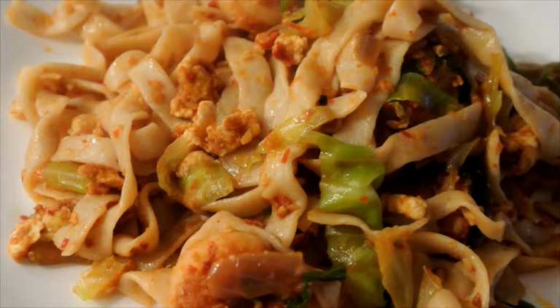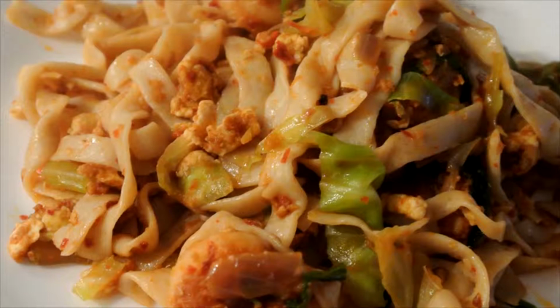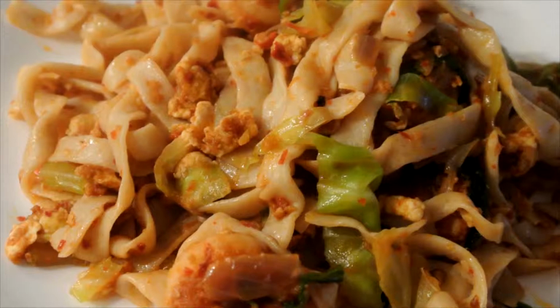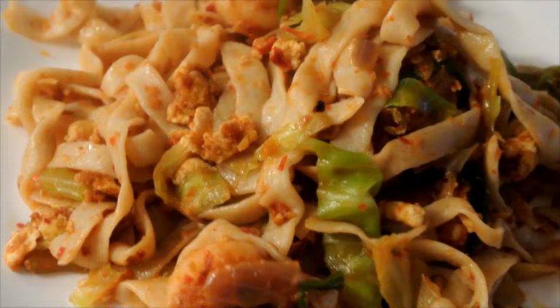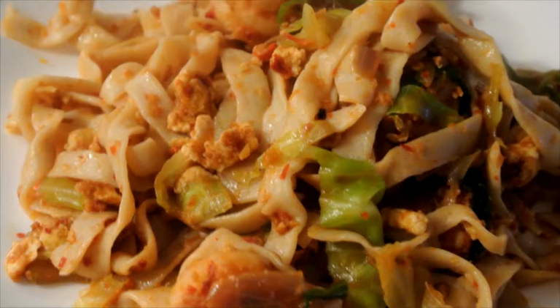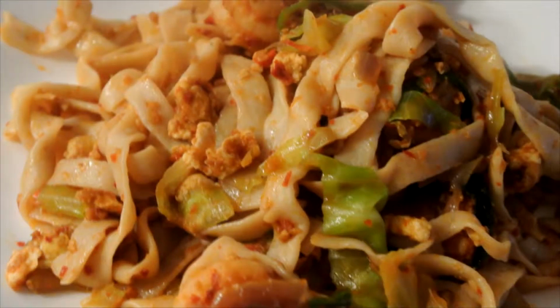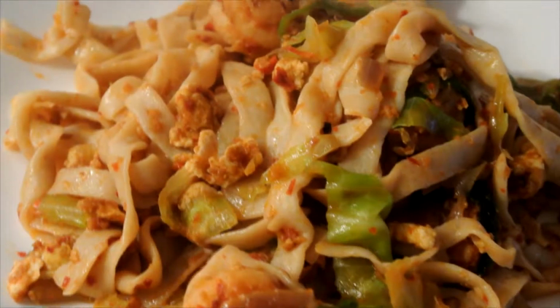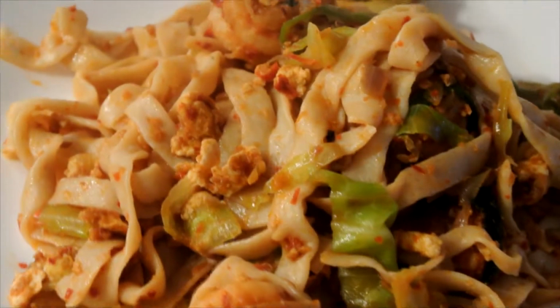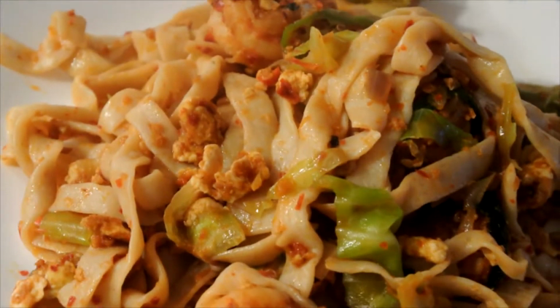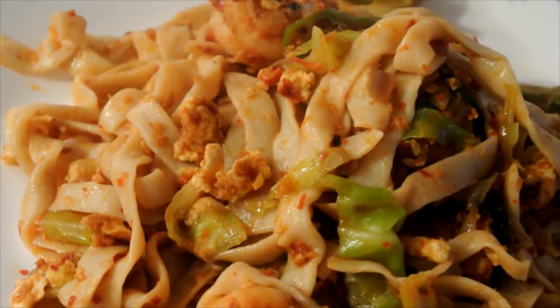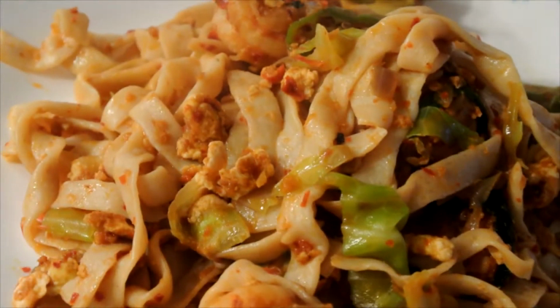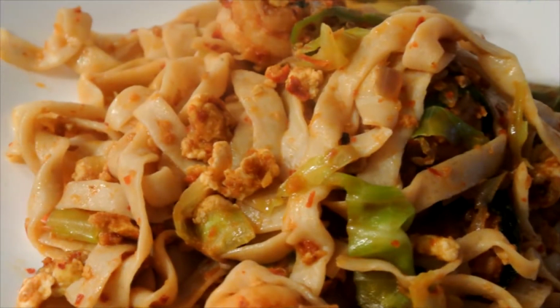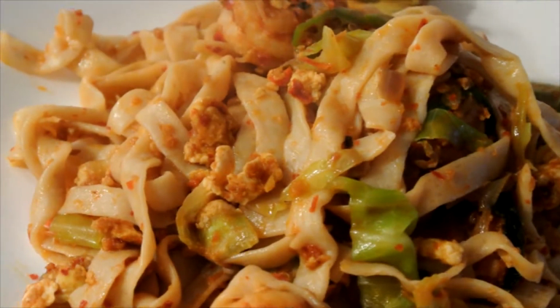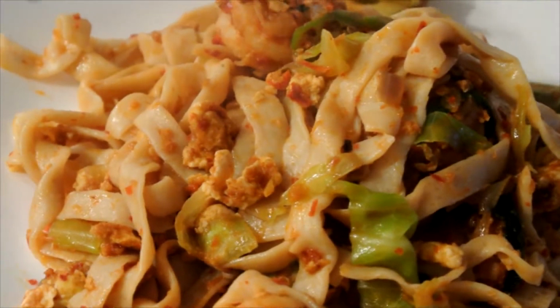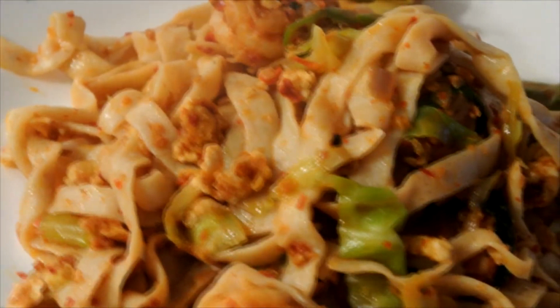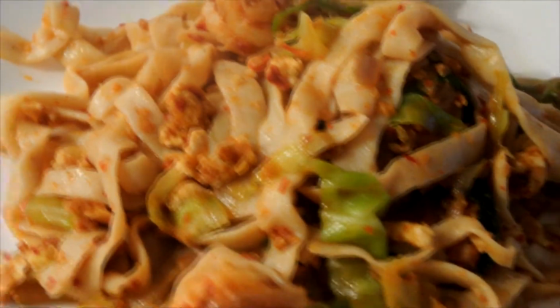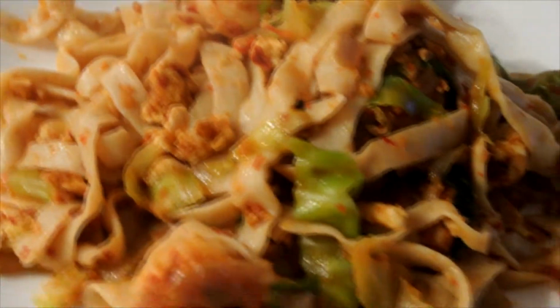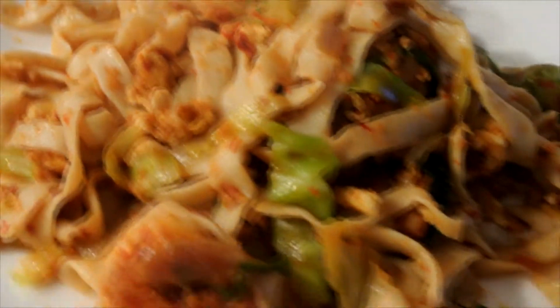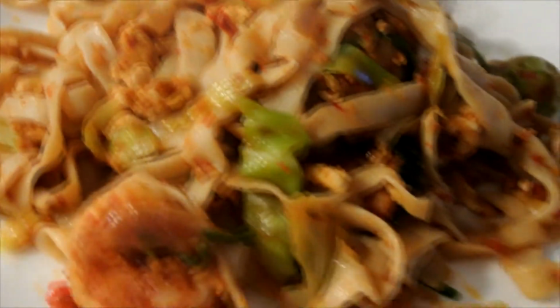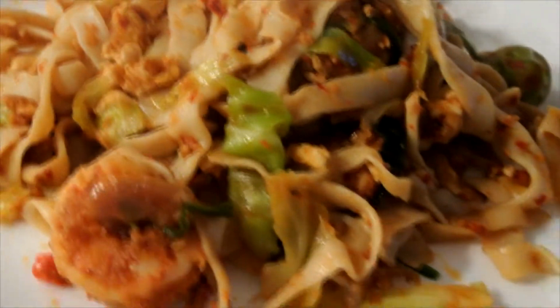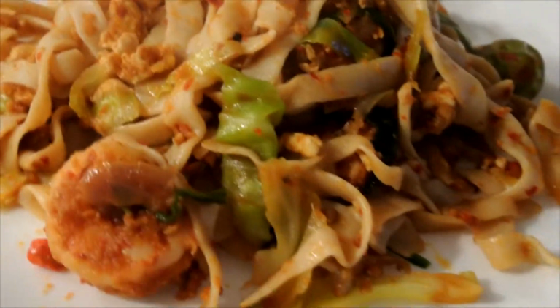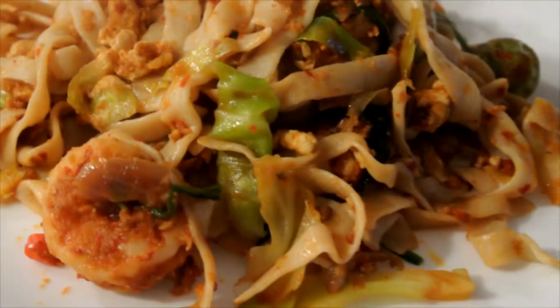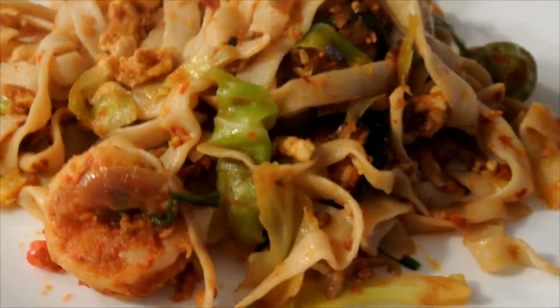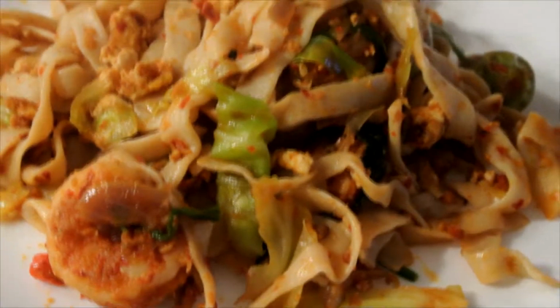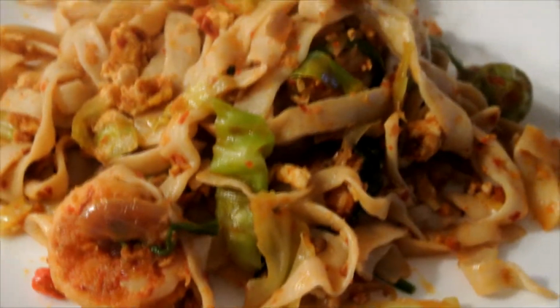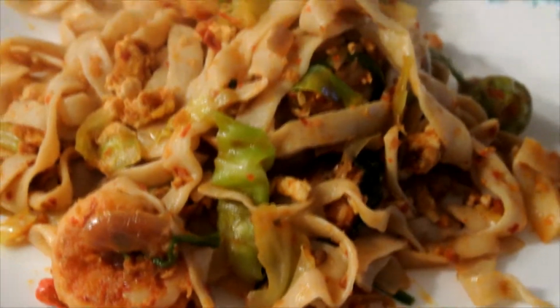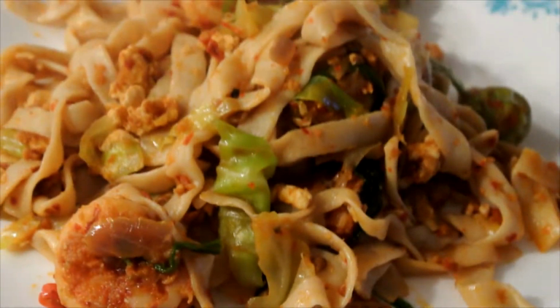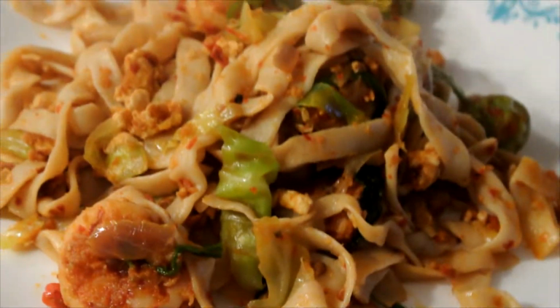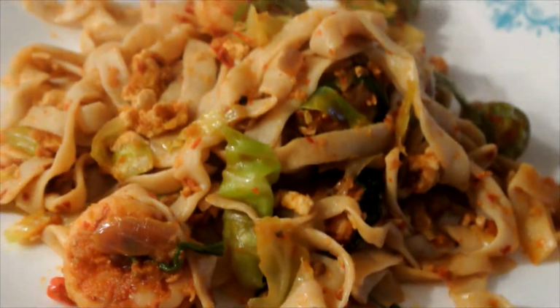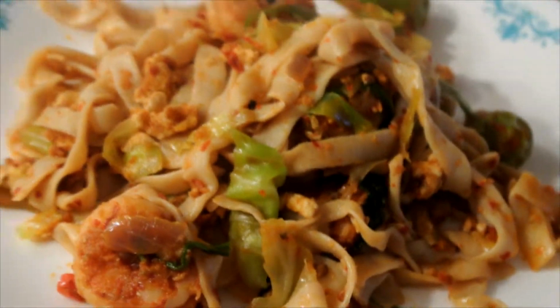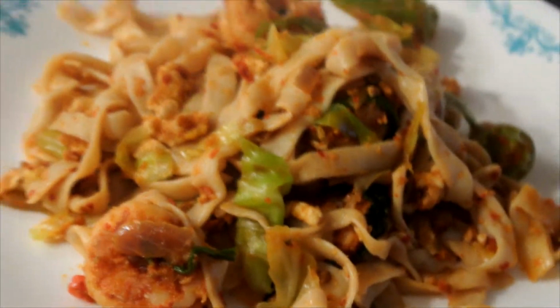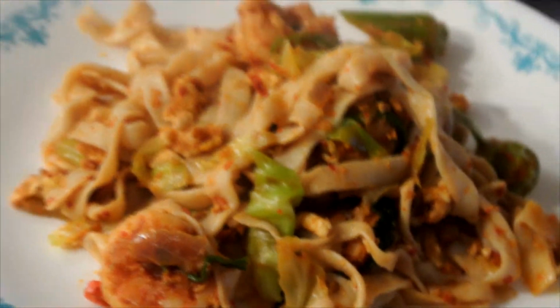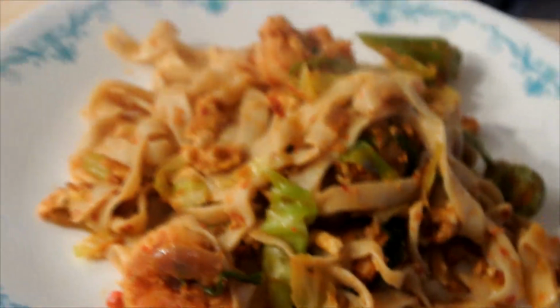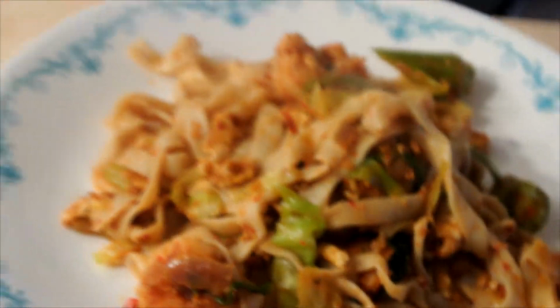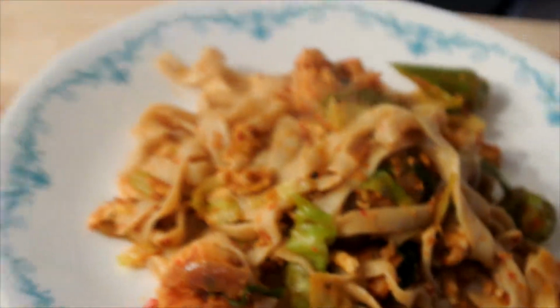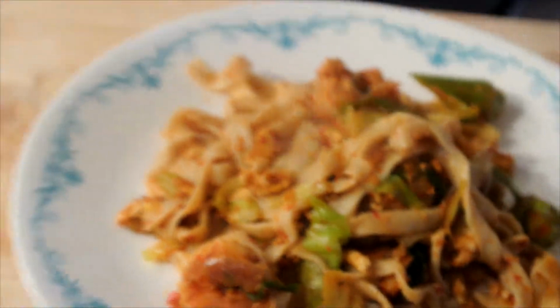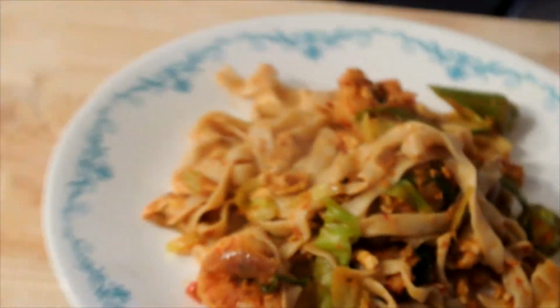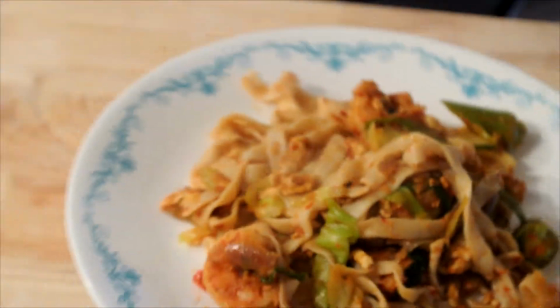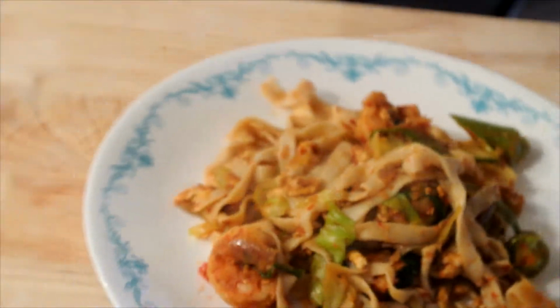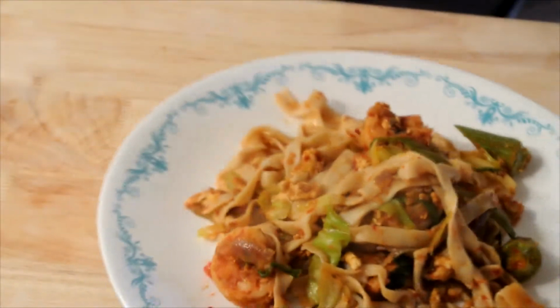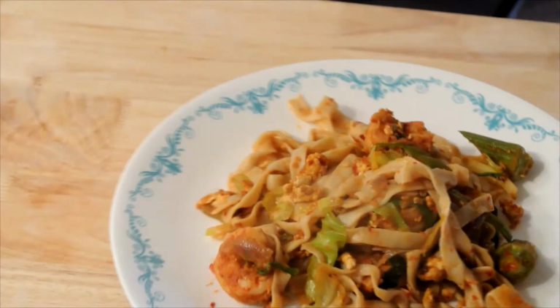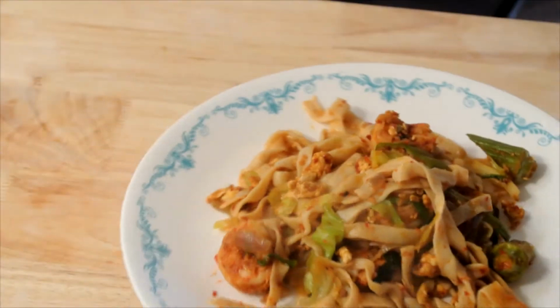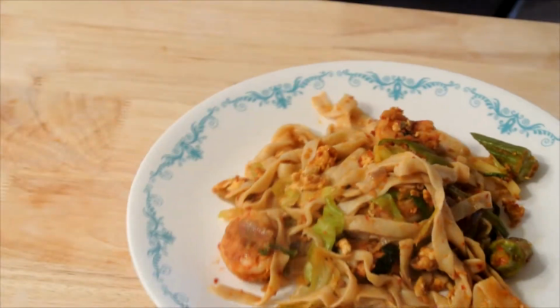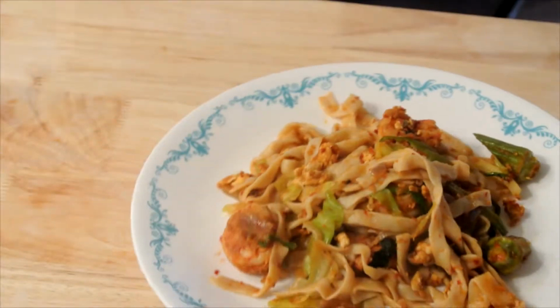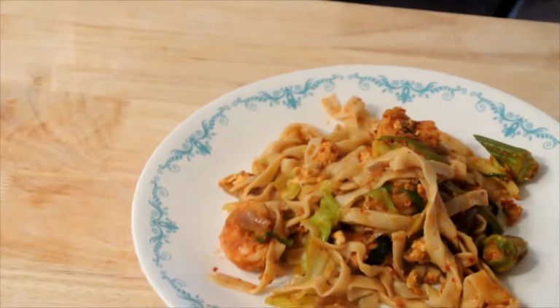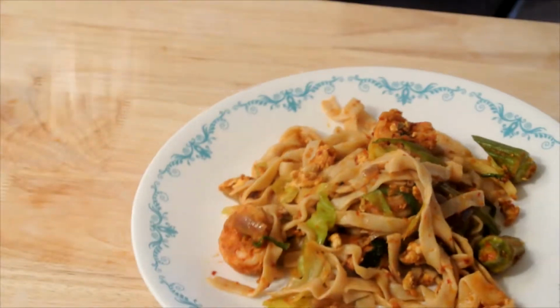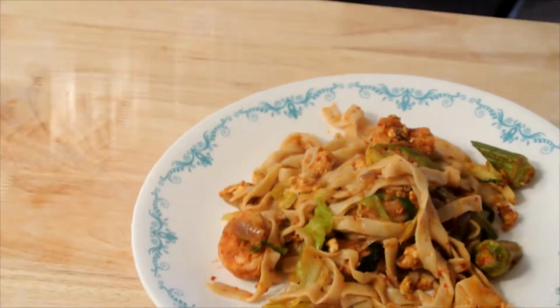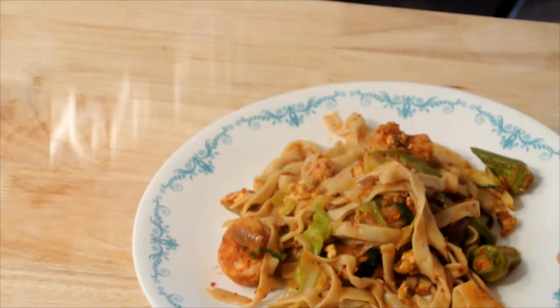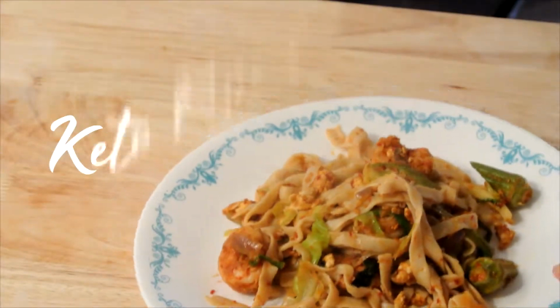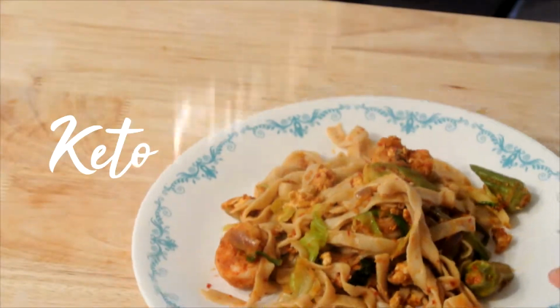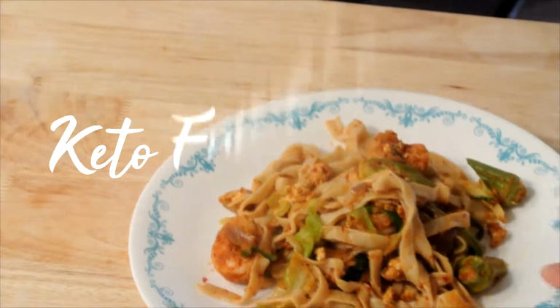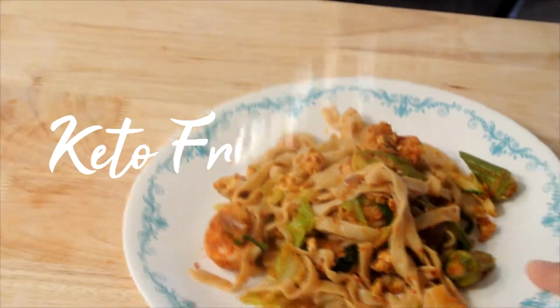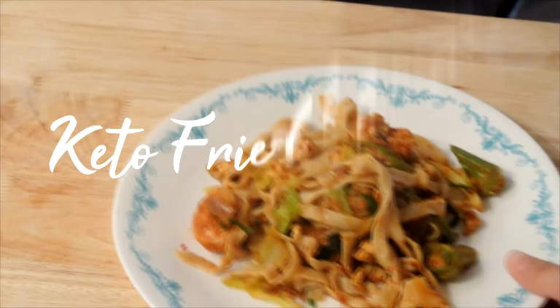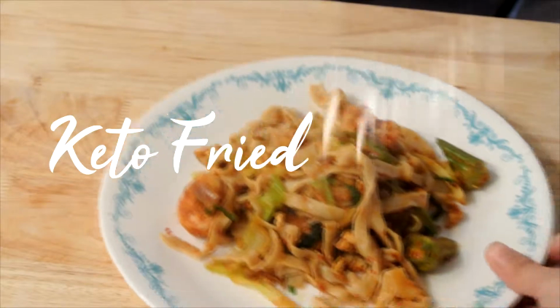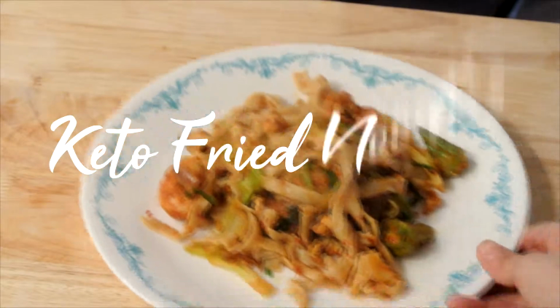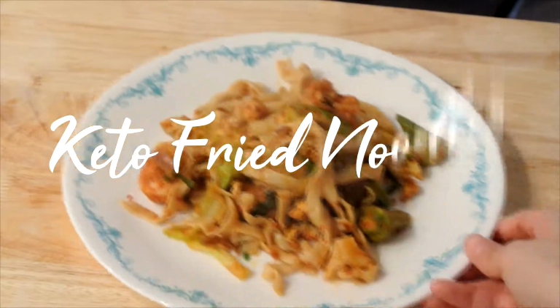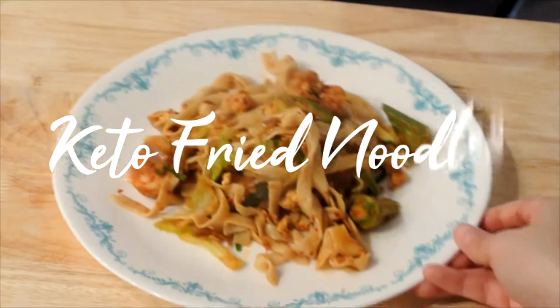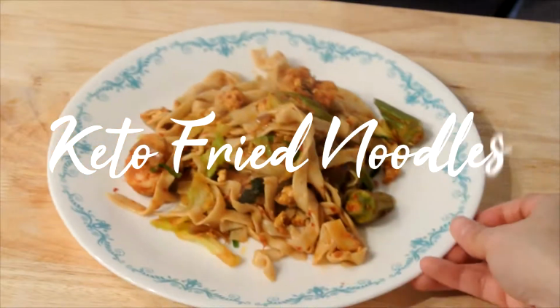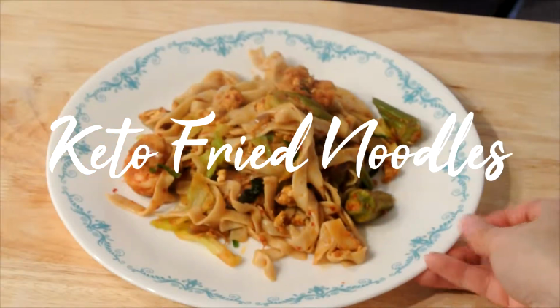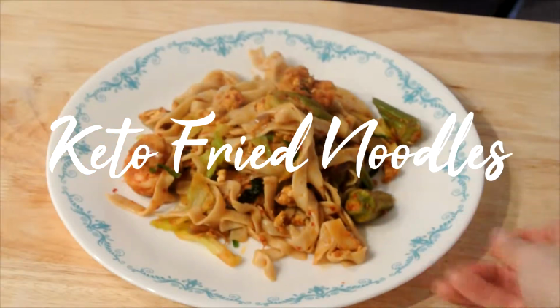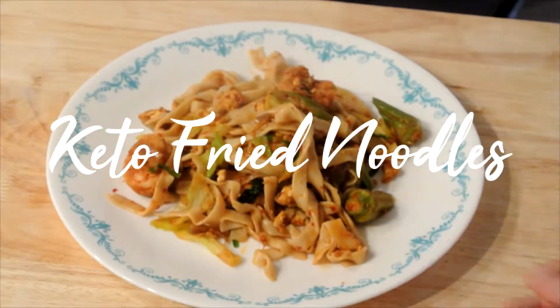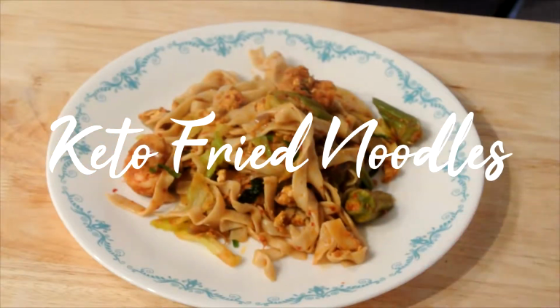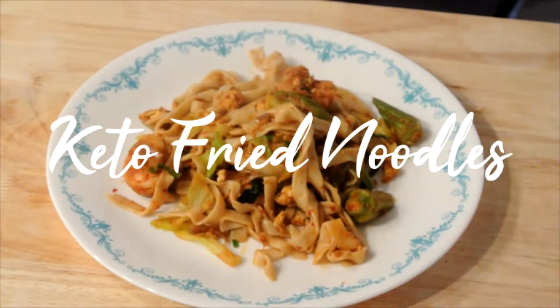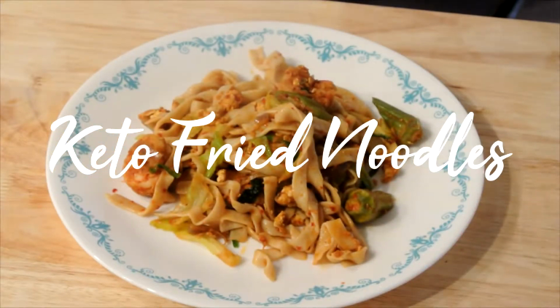Good morning! Welcome to Everyday Noms. Today we are making Keto Fried Noodles.